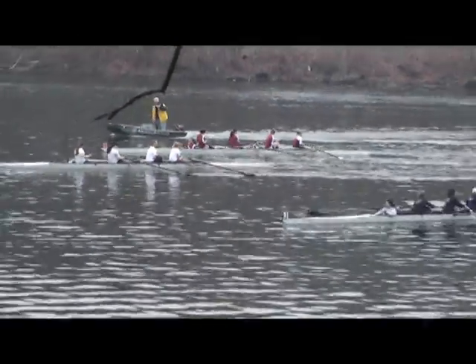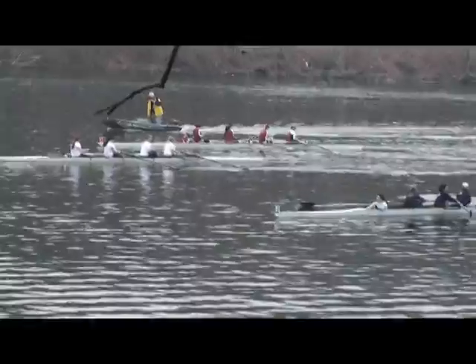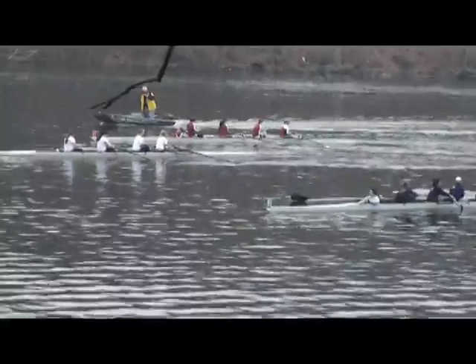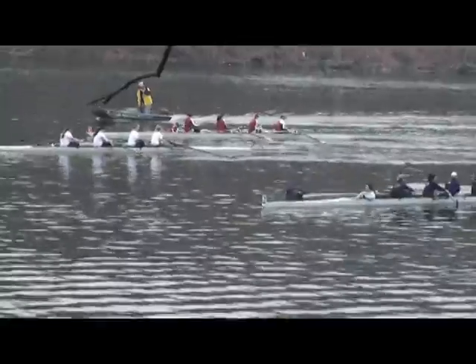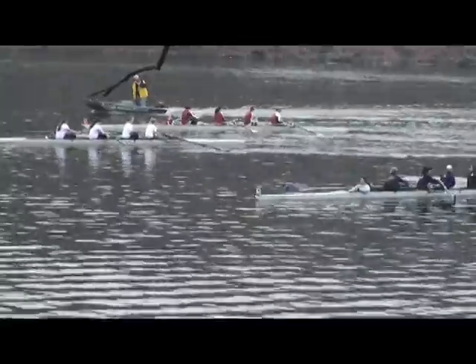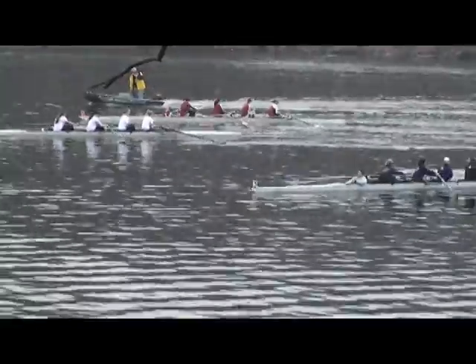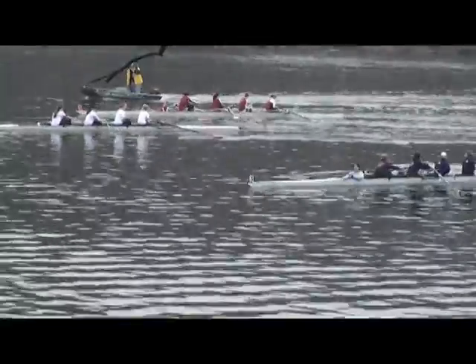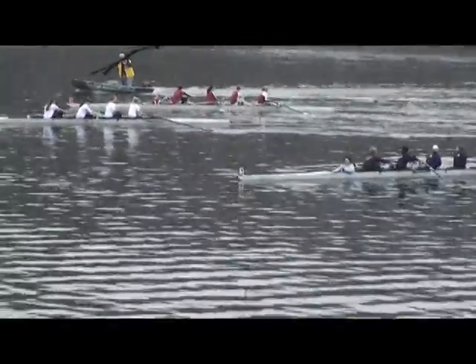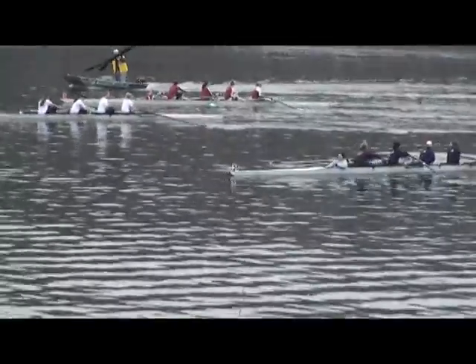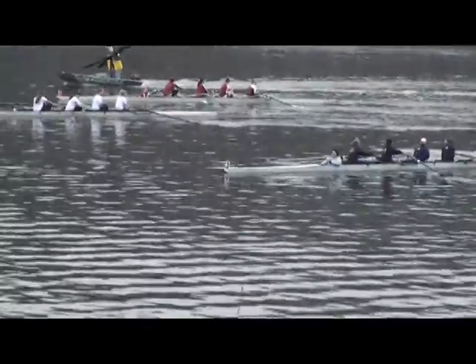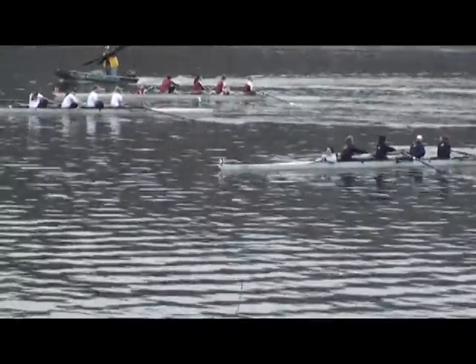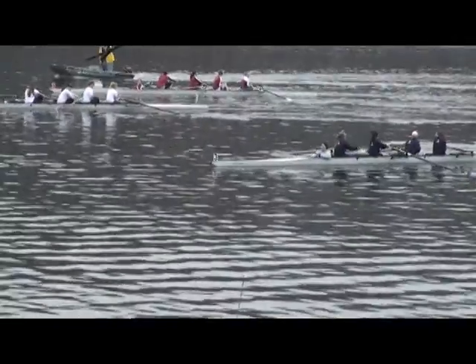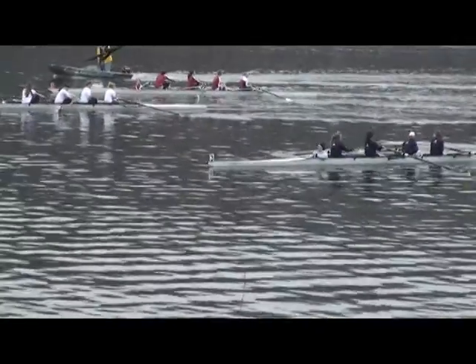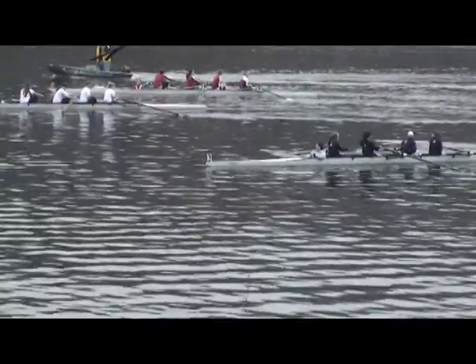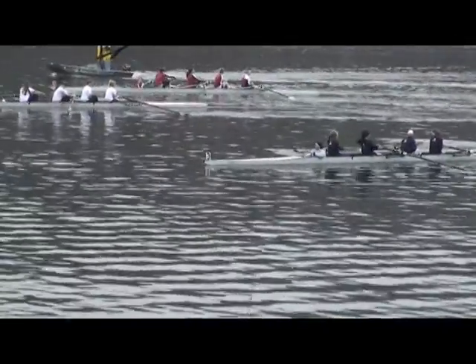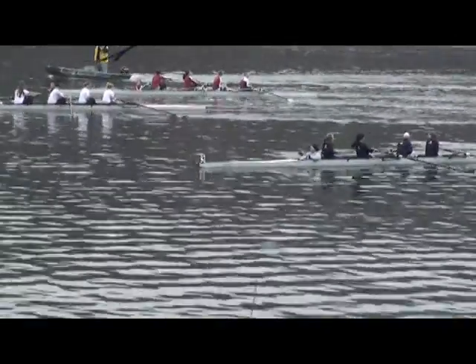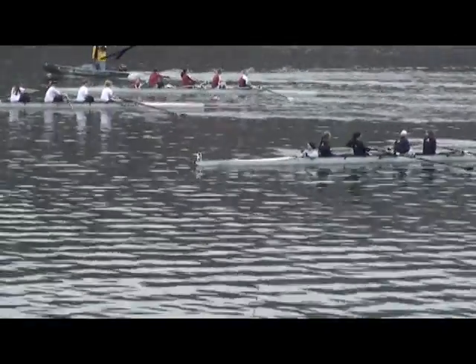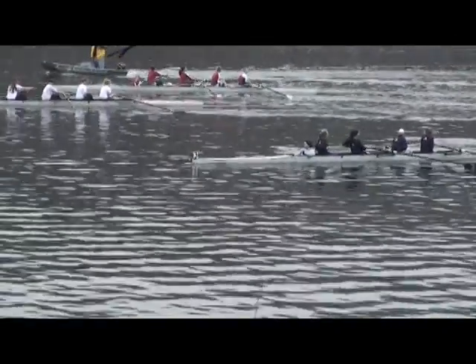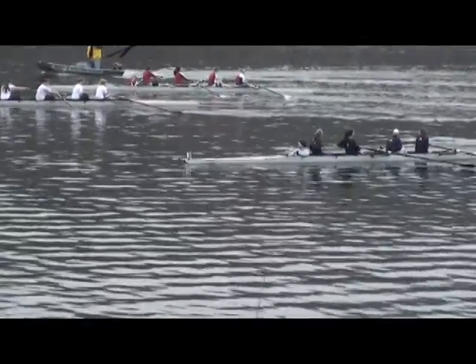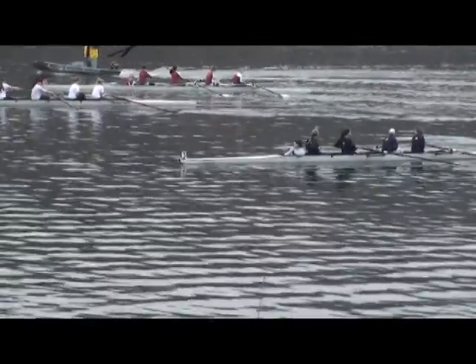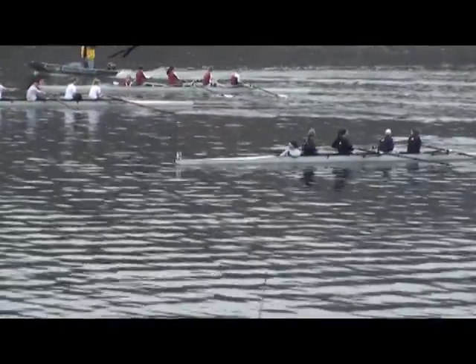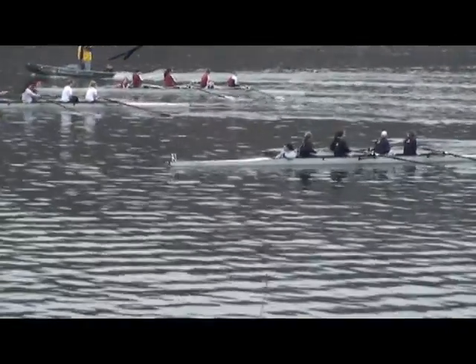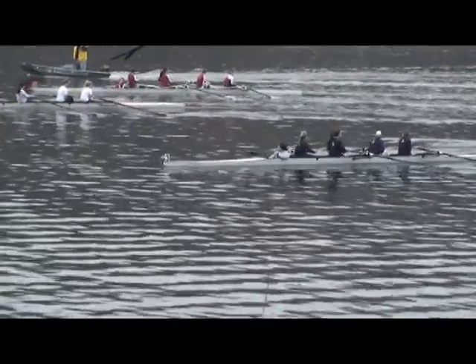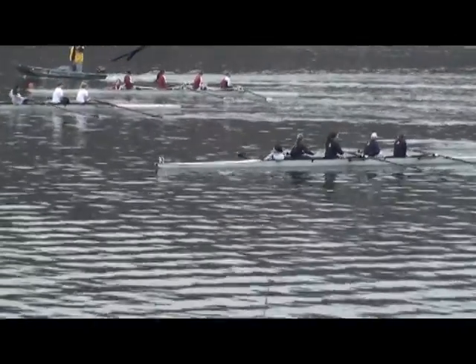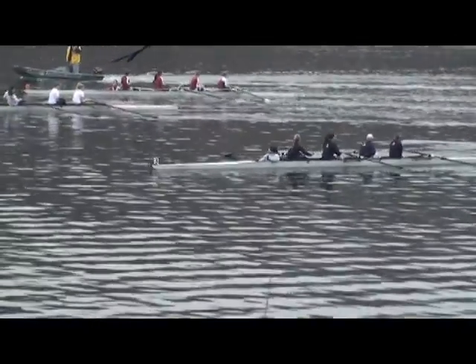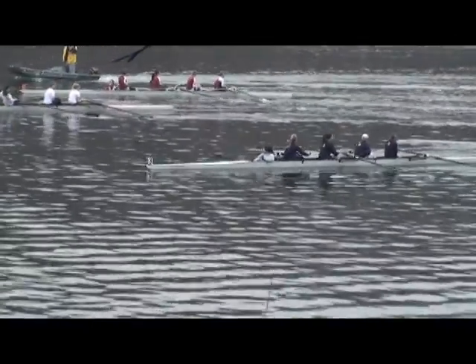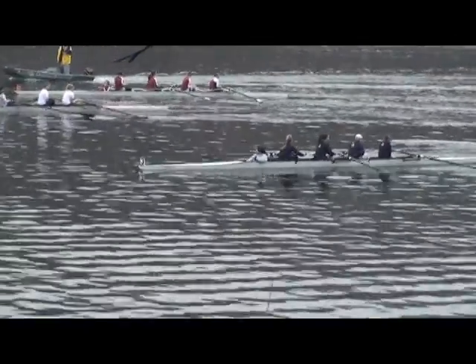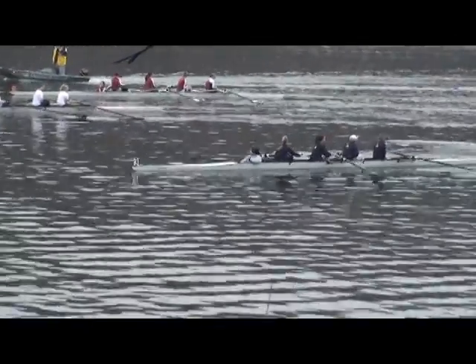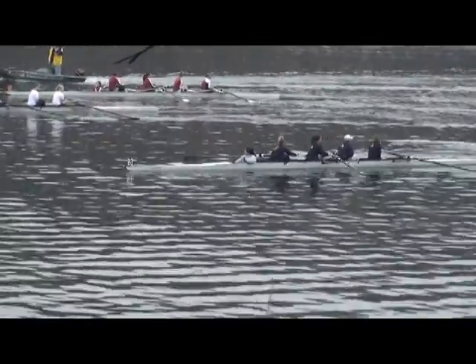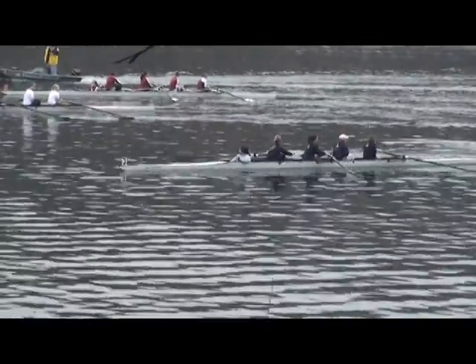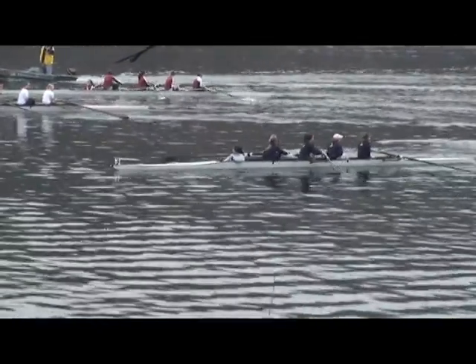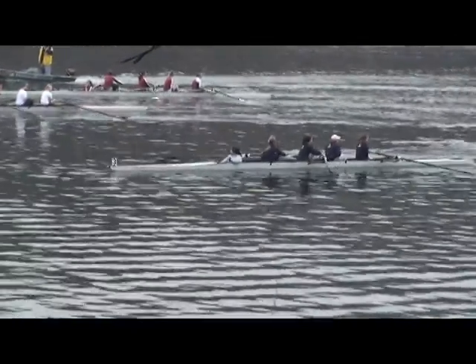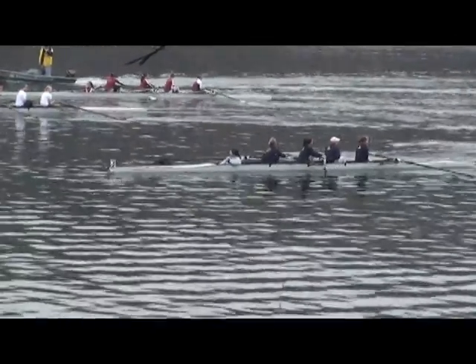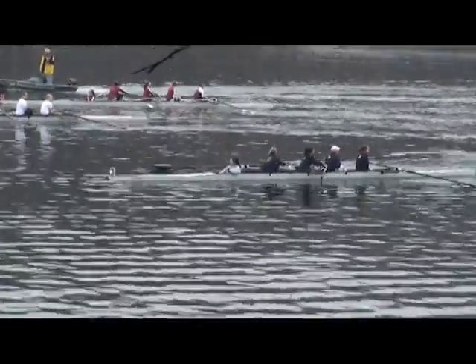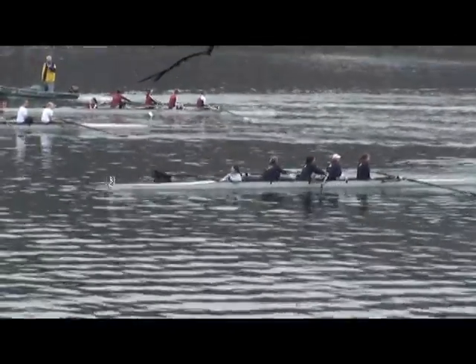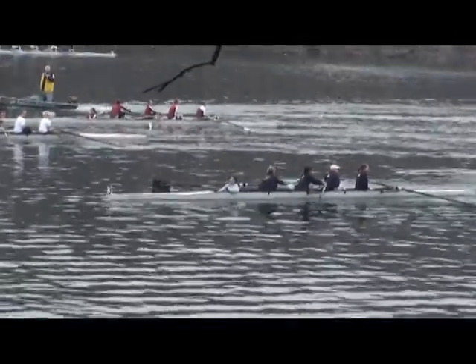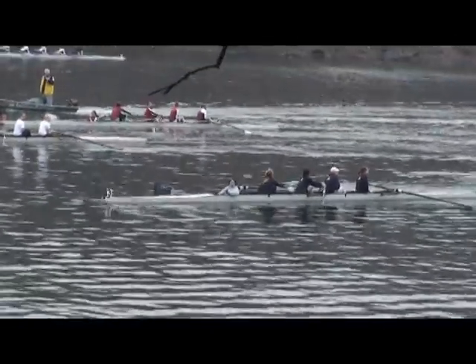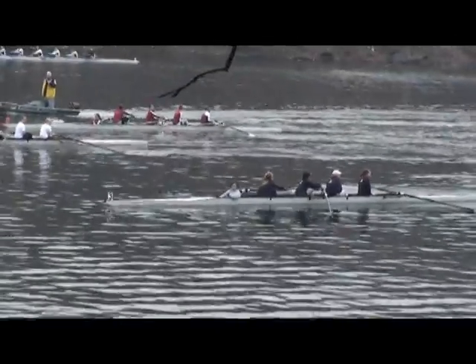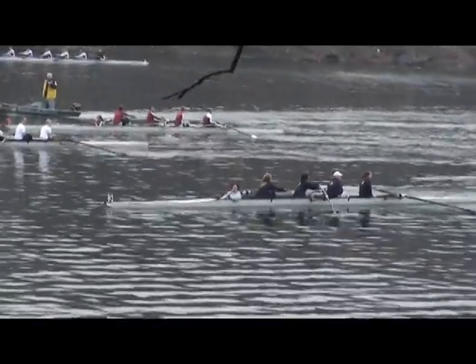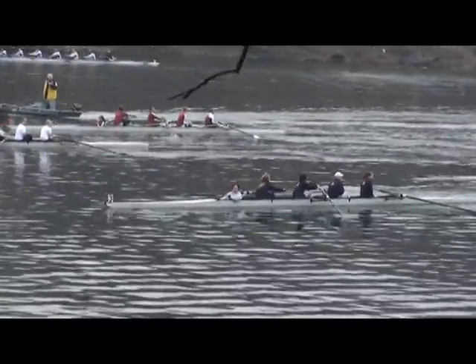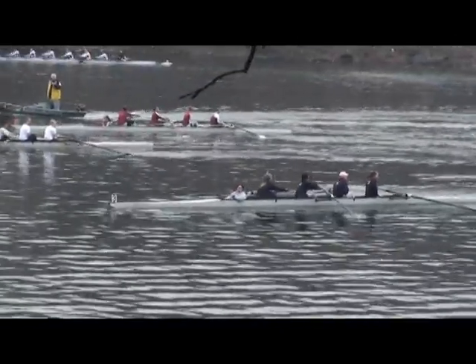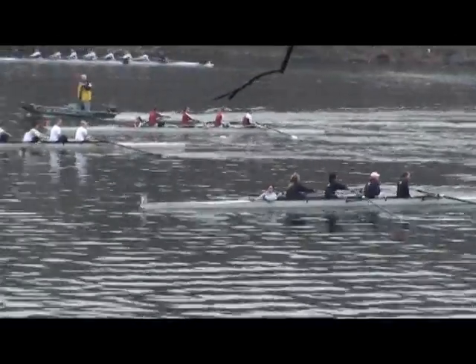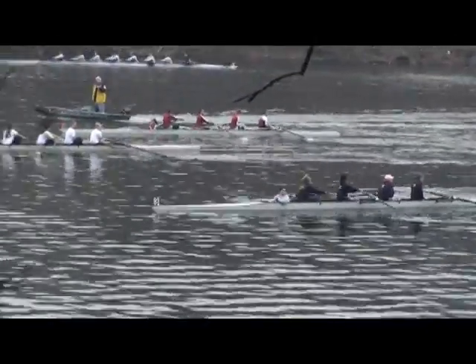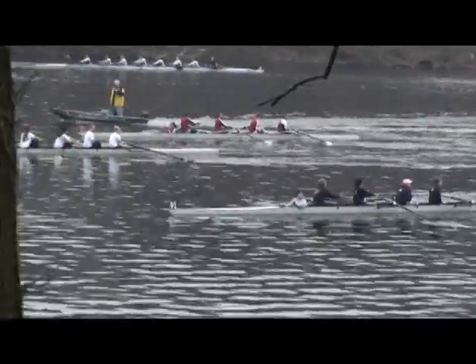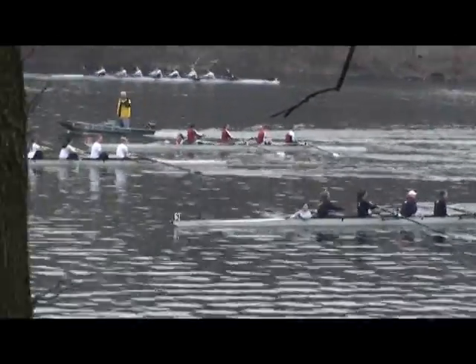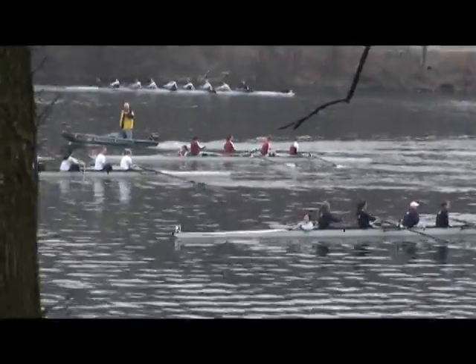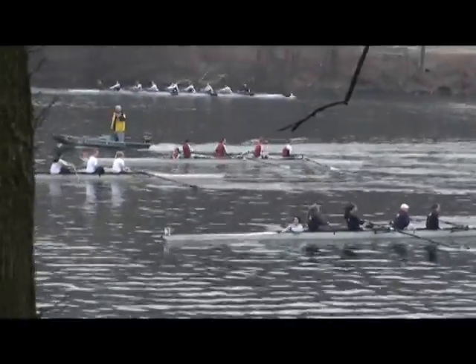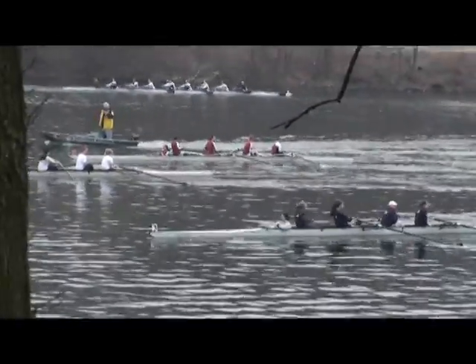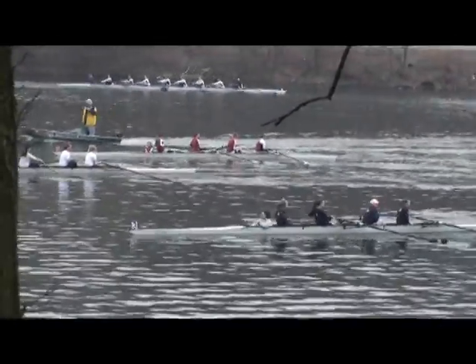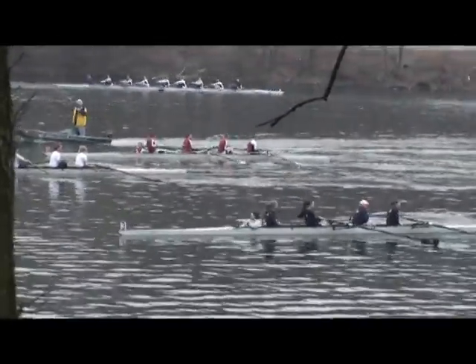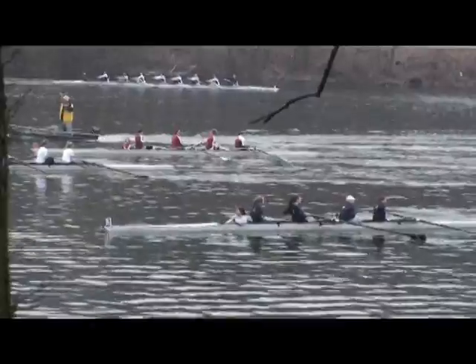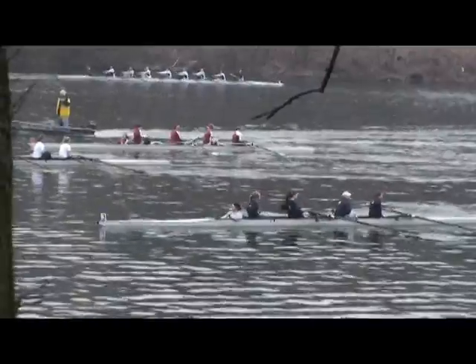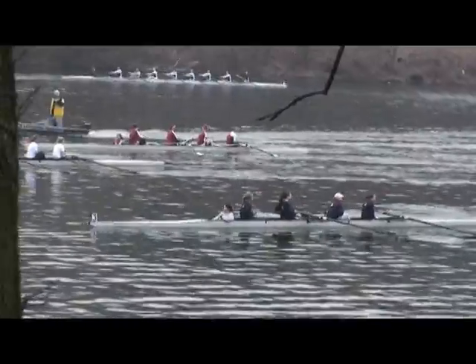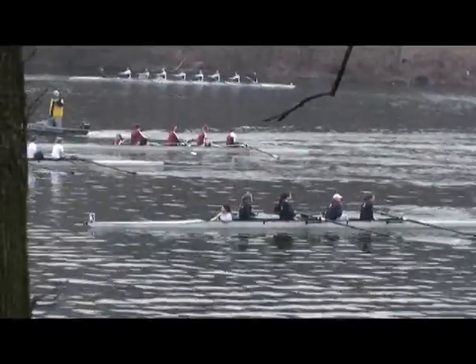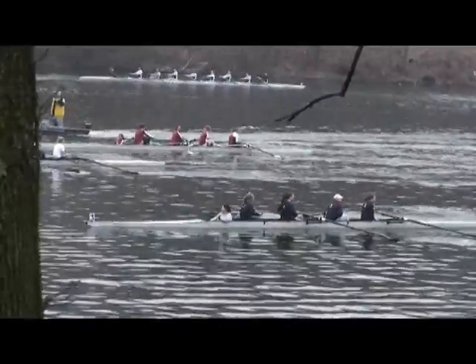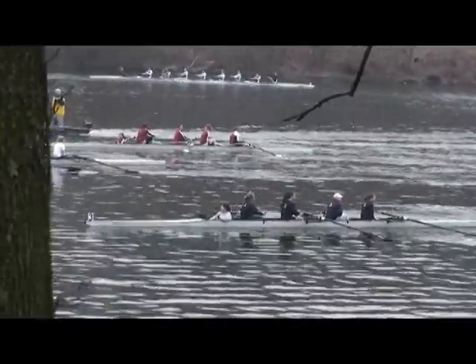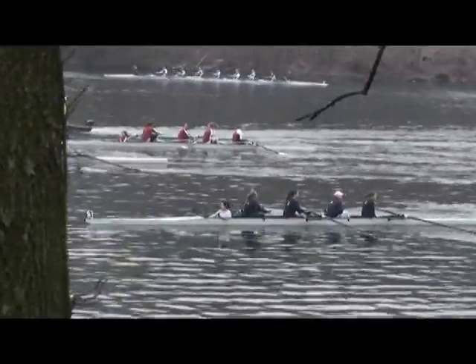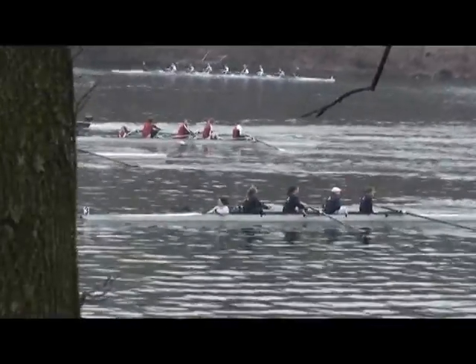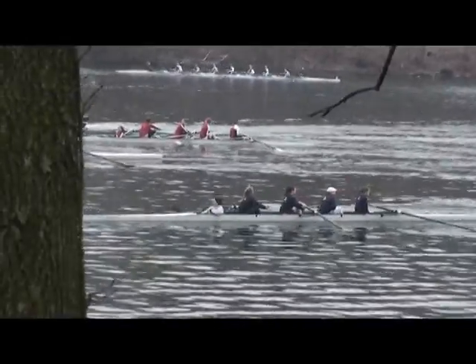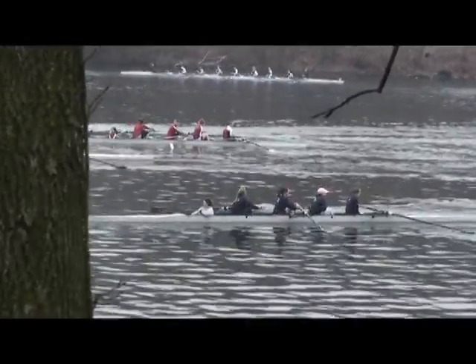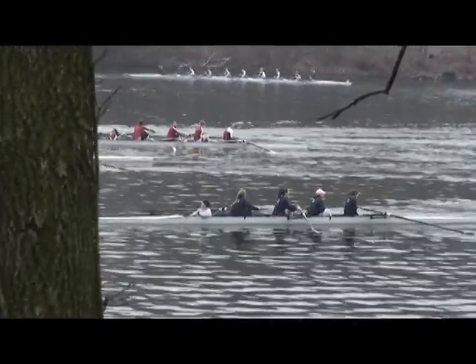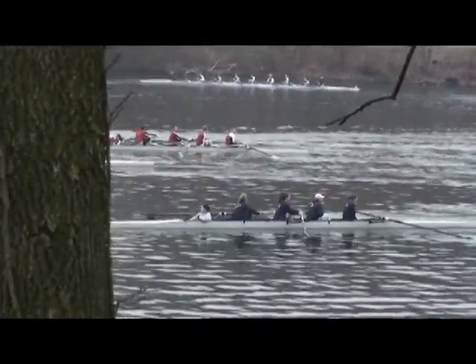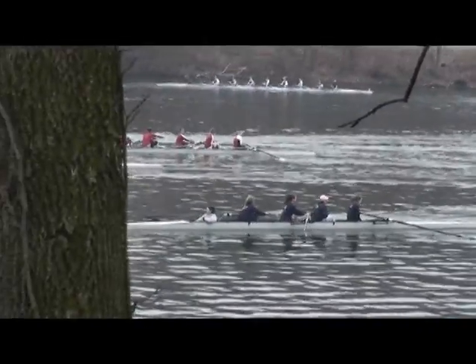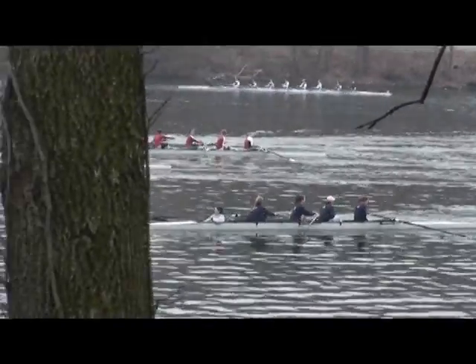We want a little more separation between each boat for safety. Ladies, we're doing real good. Thank you.